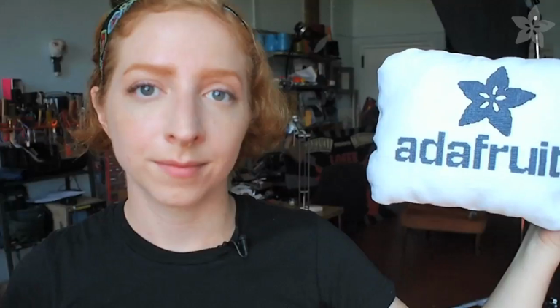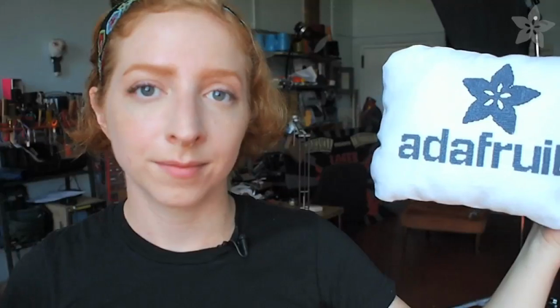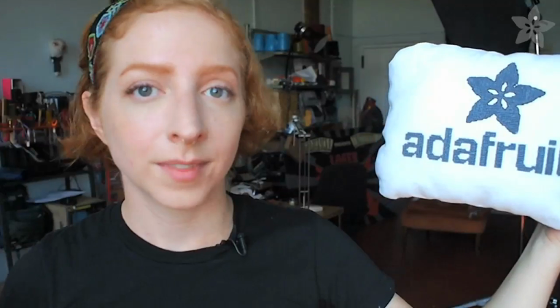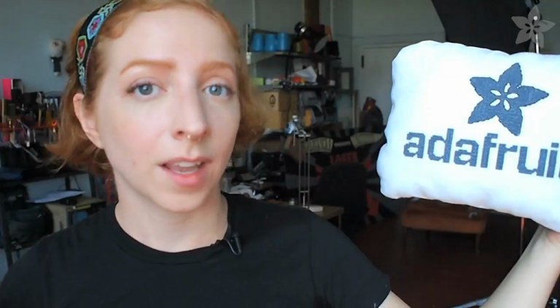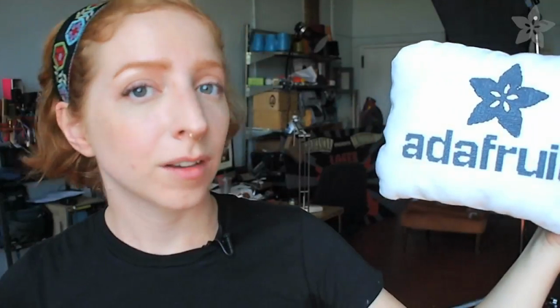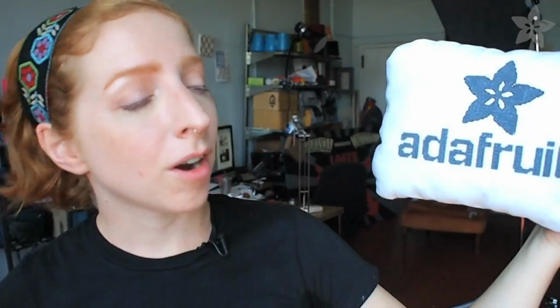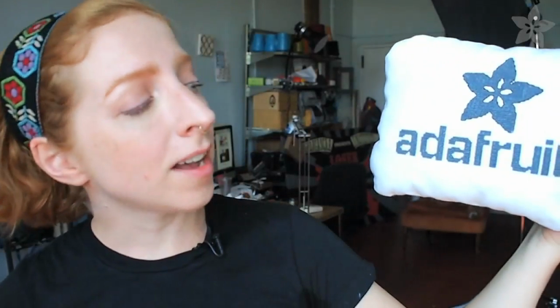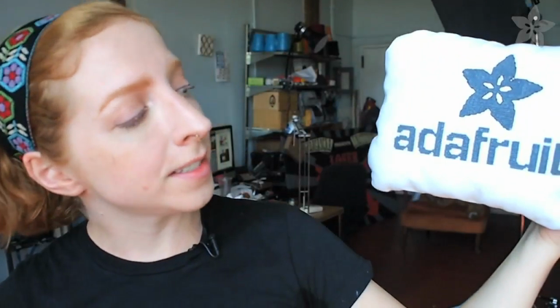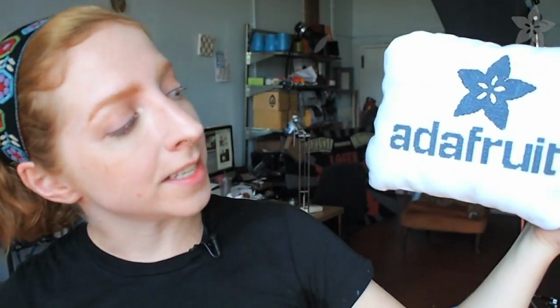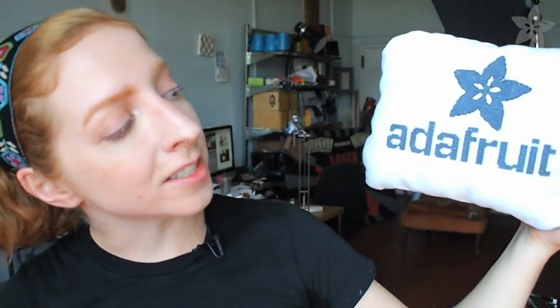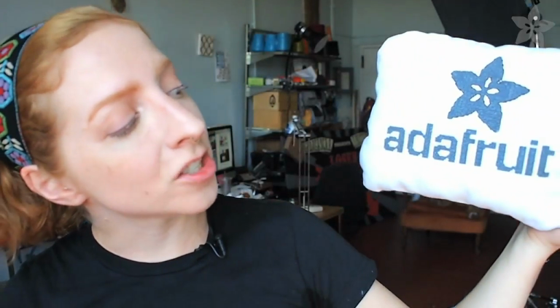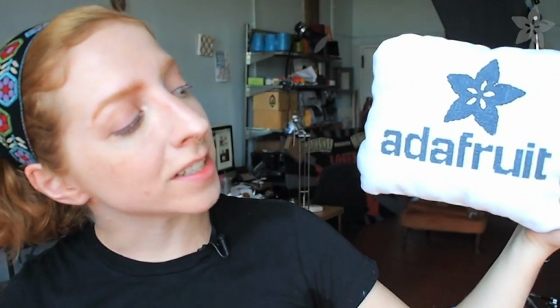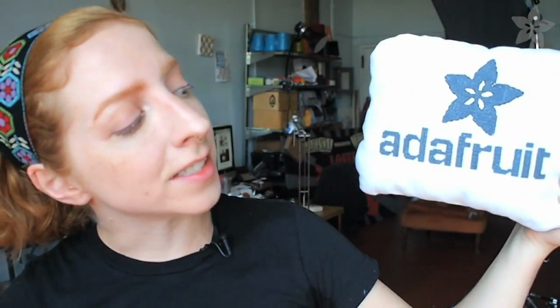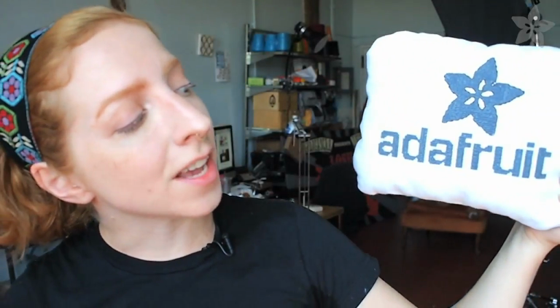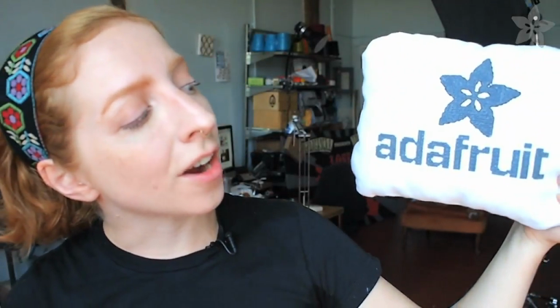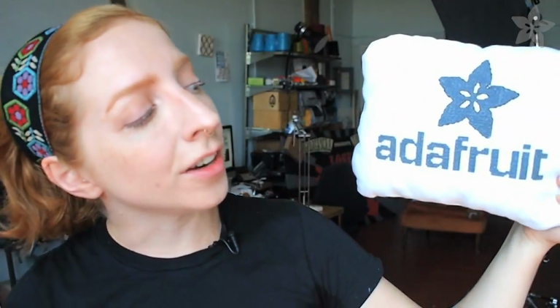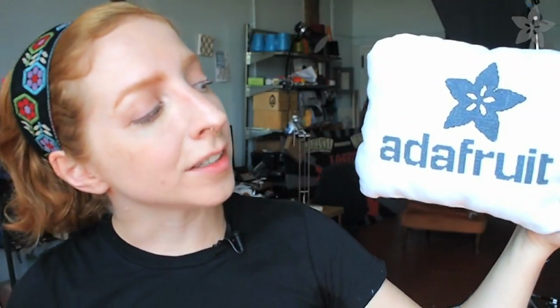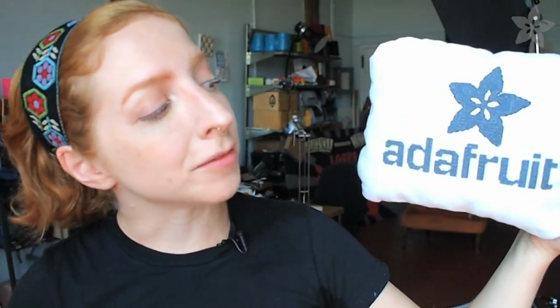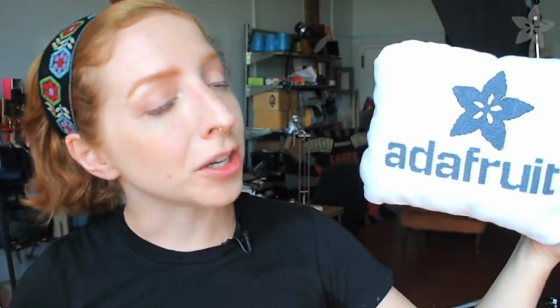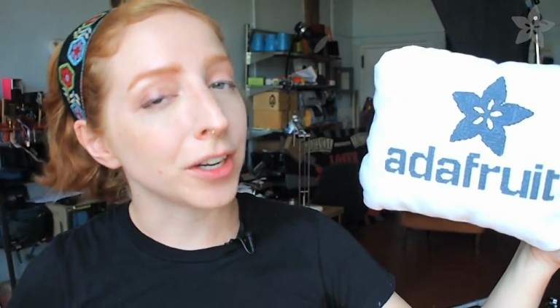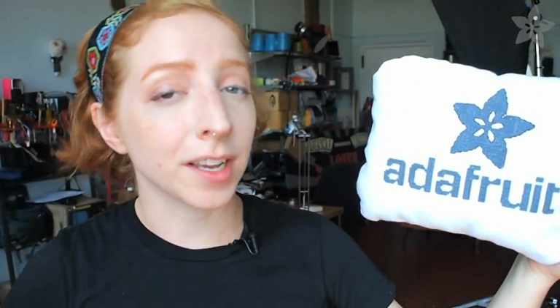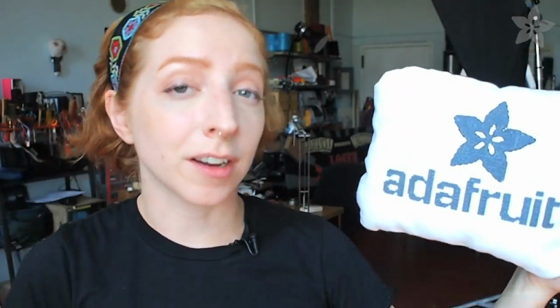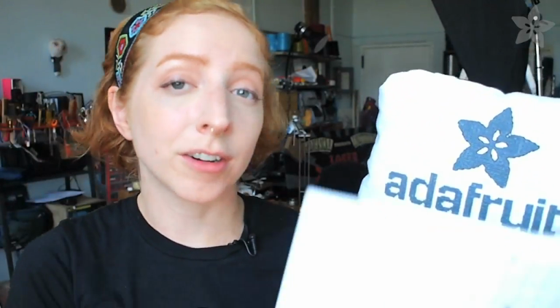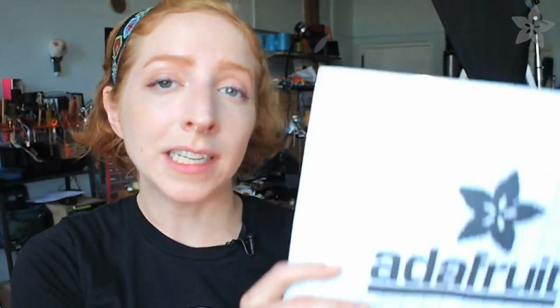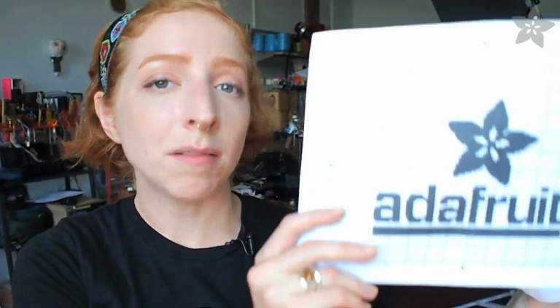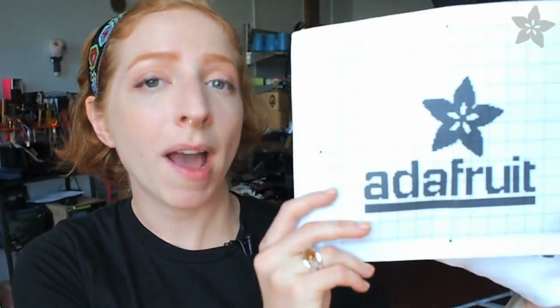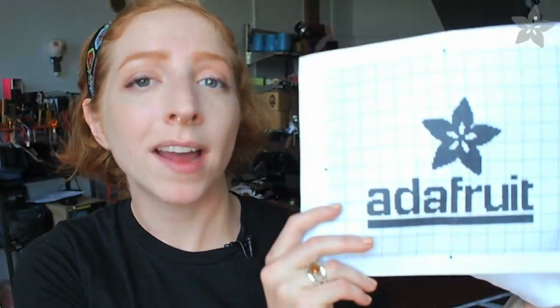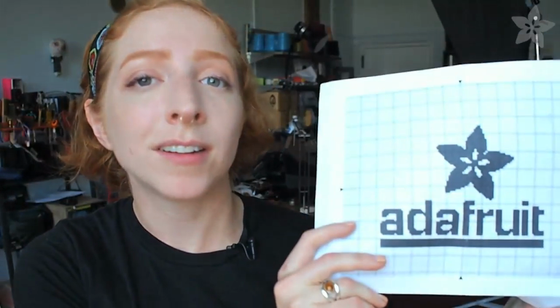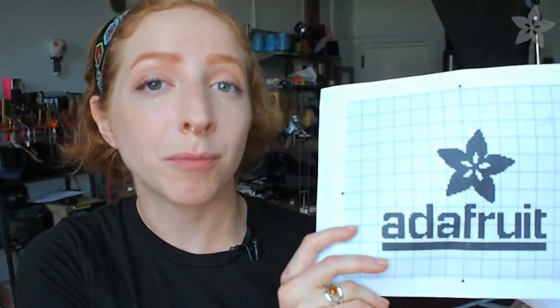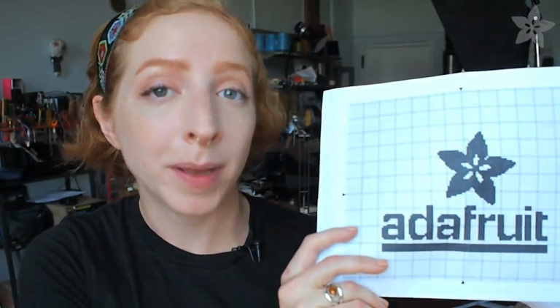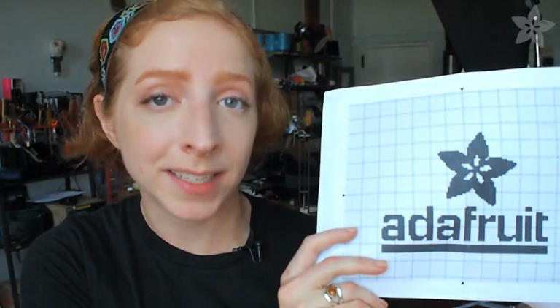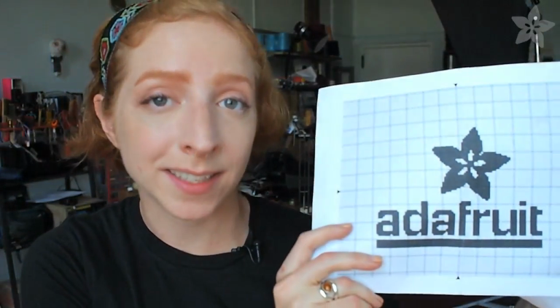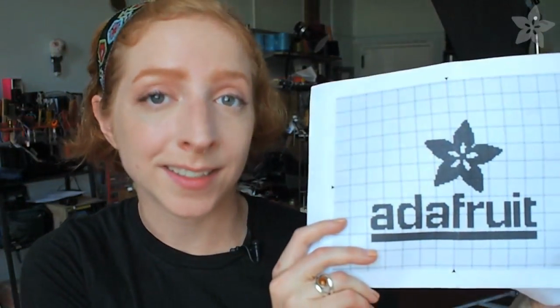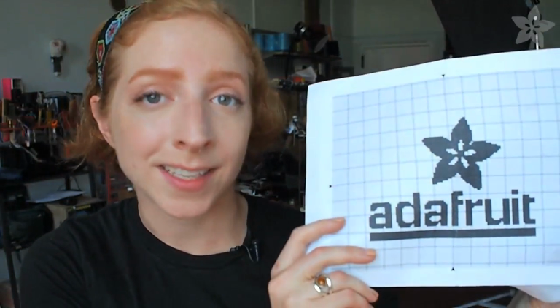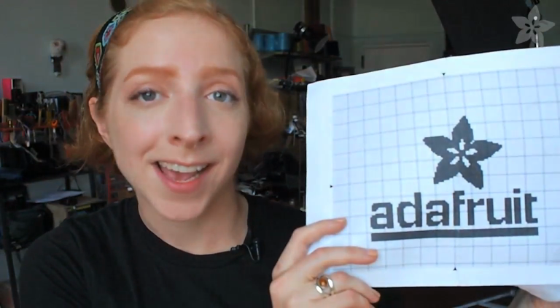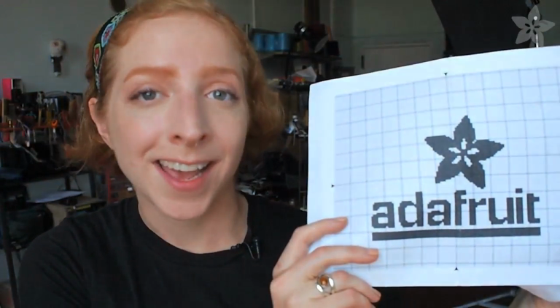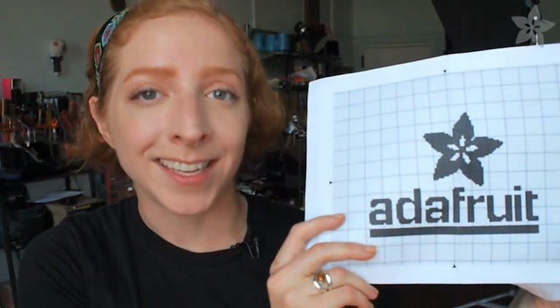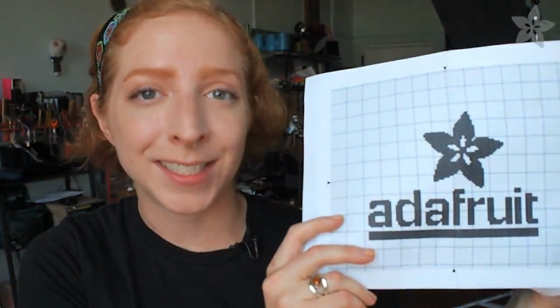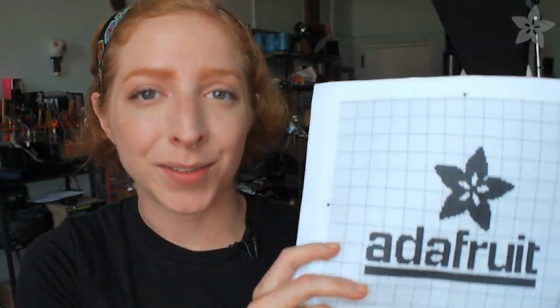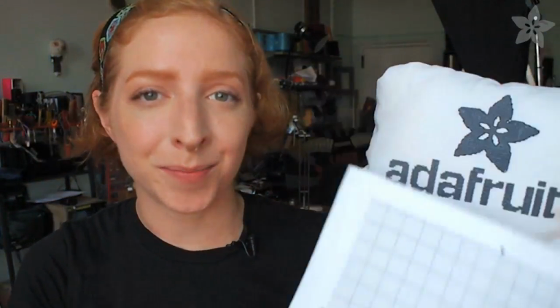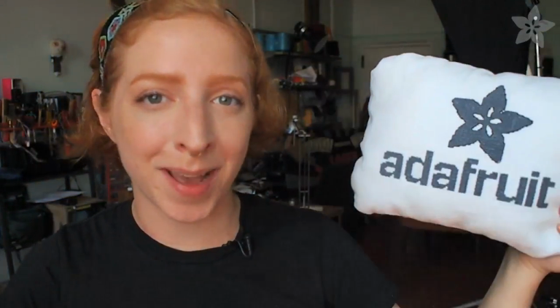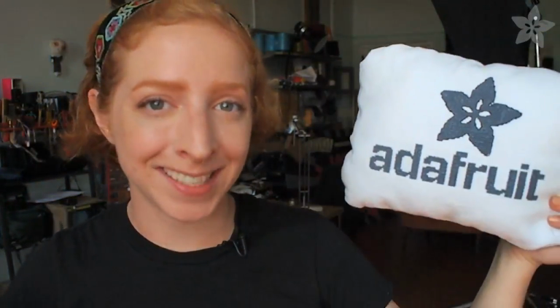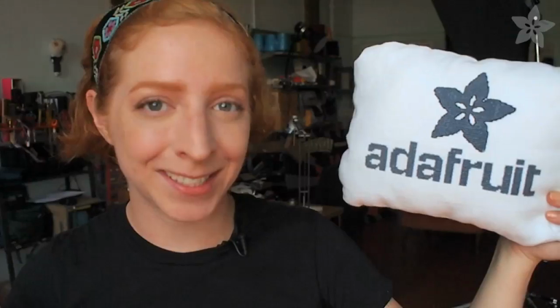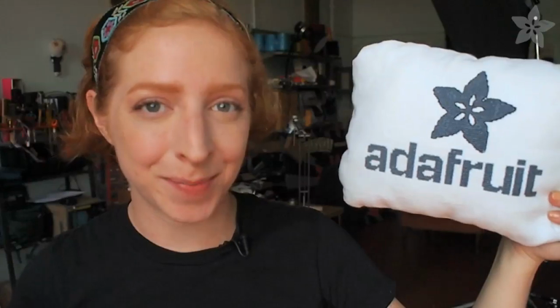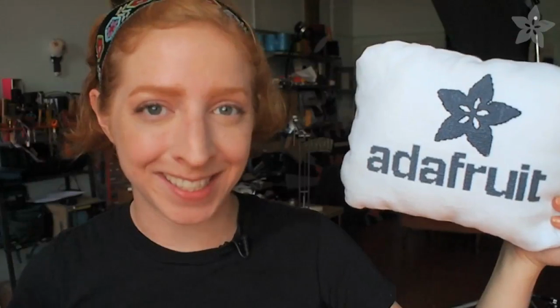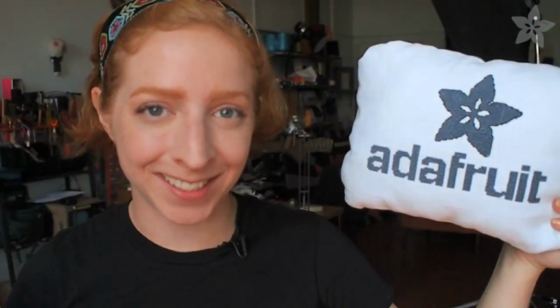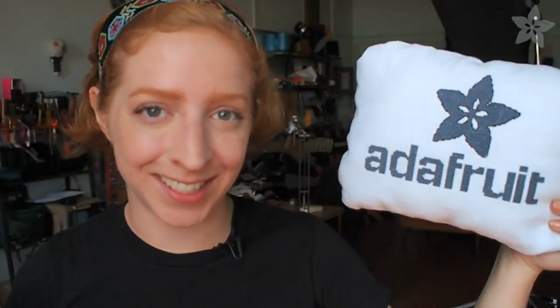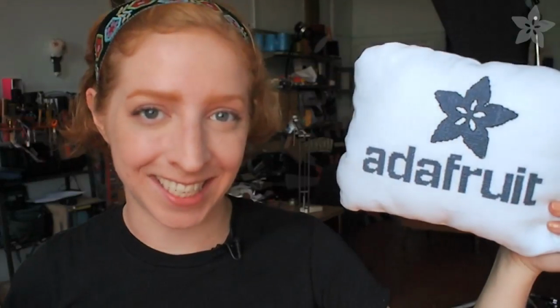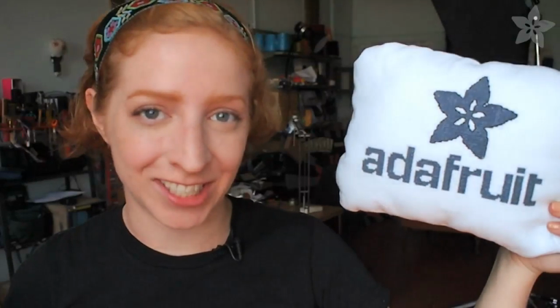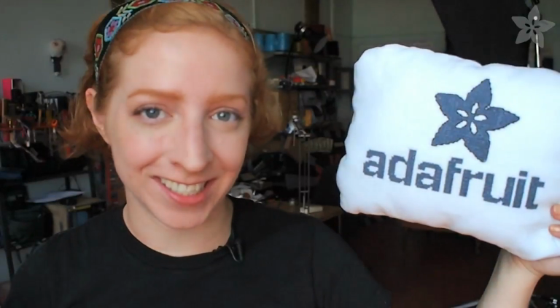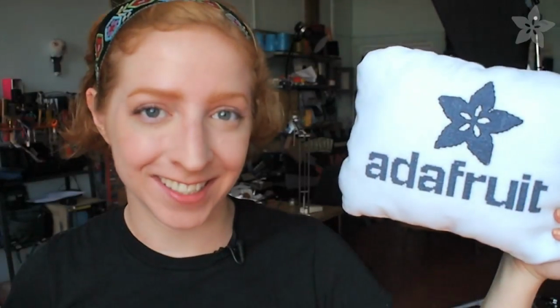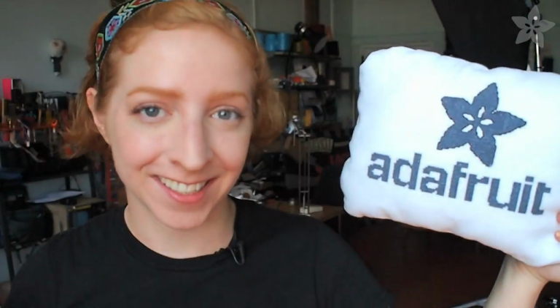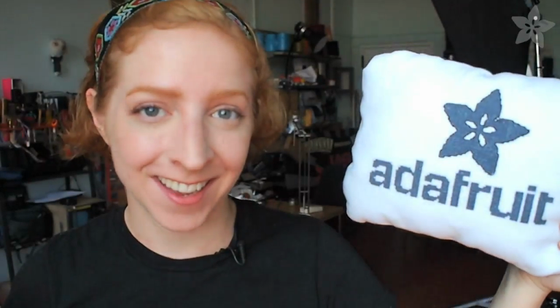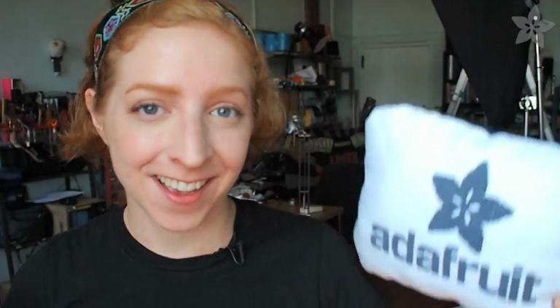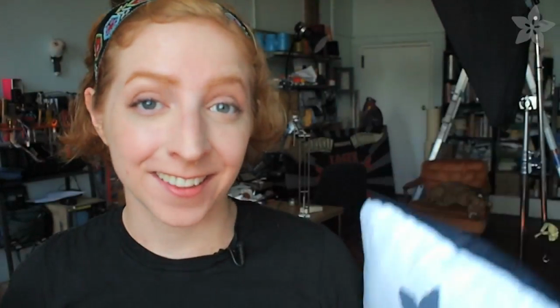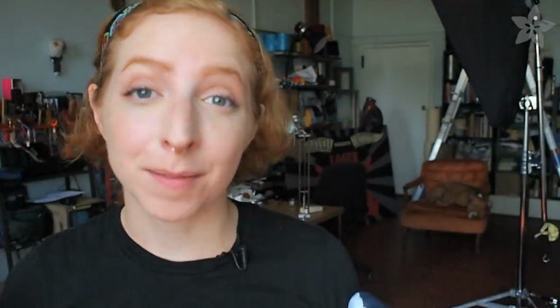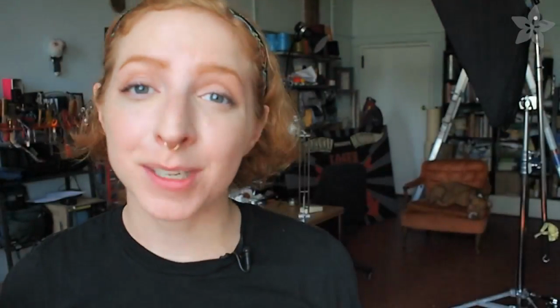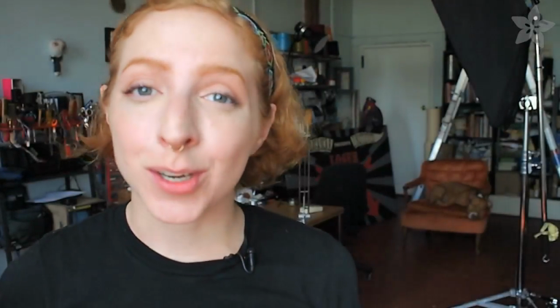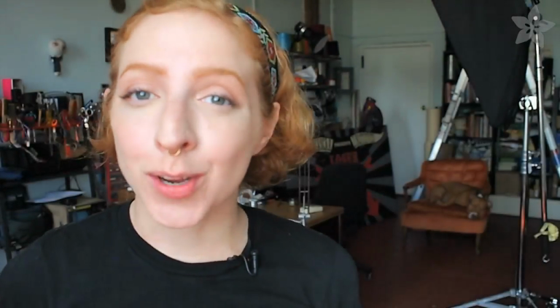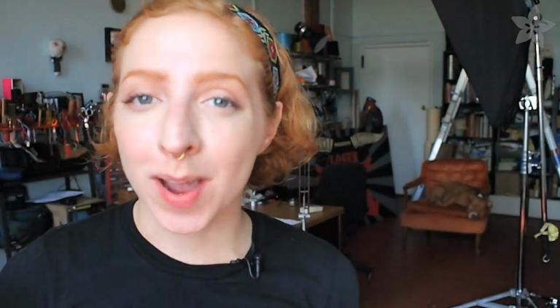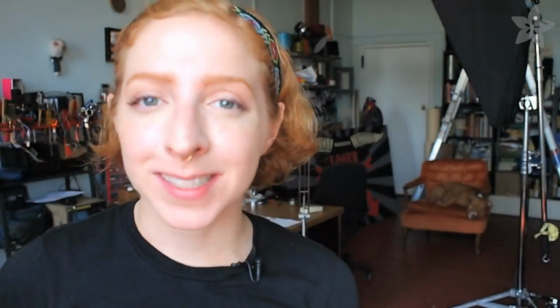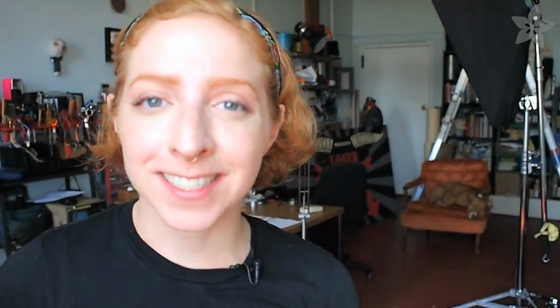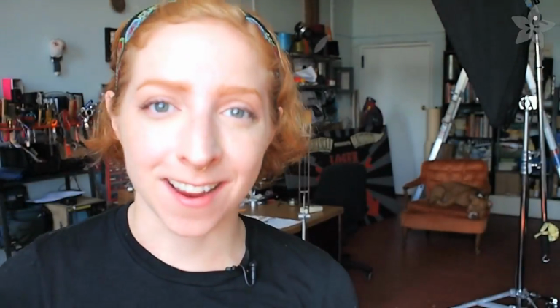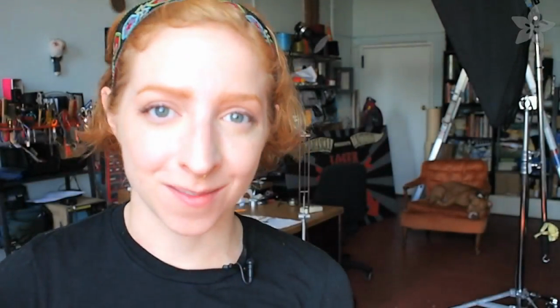Cross-stitch is the art of turning a gridded pattern of pixels into a masterpiece of stitches. Let me show you how it's done.